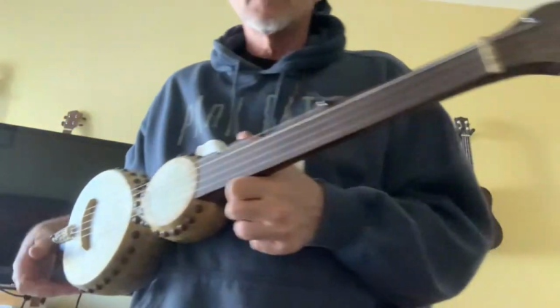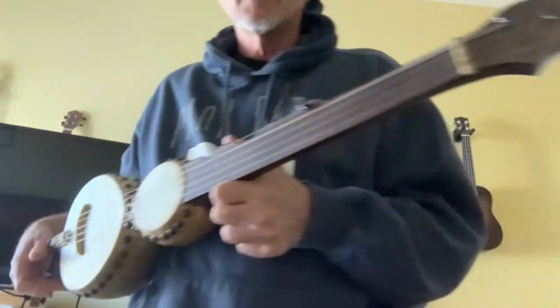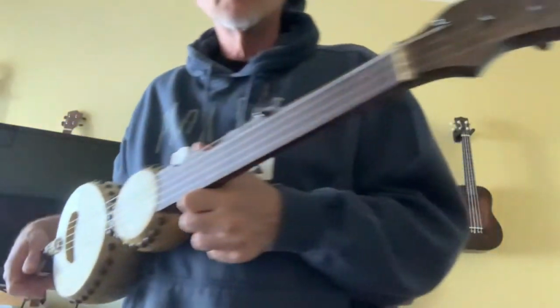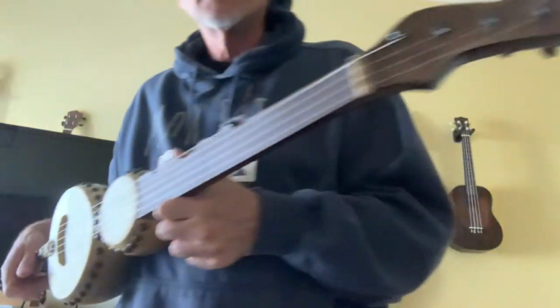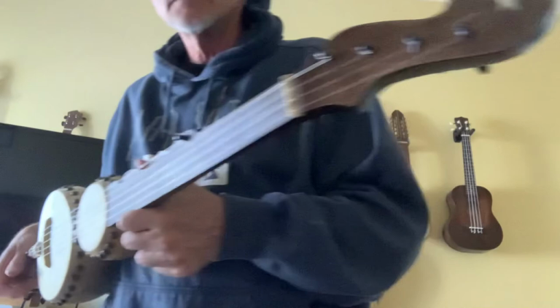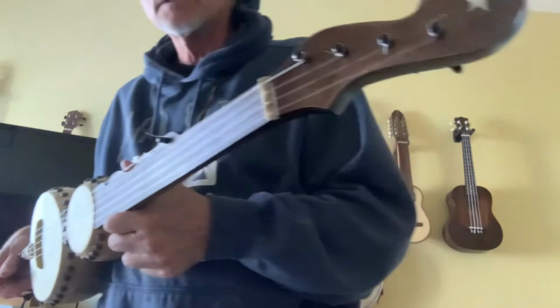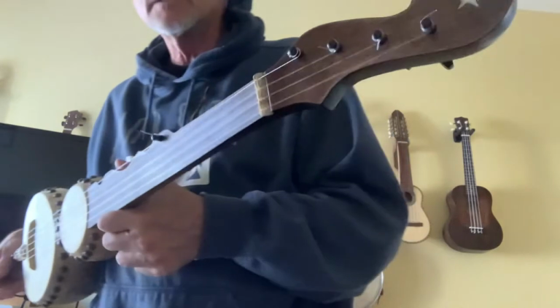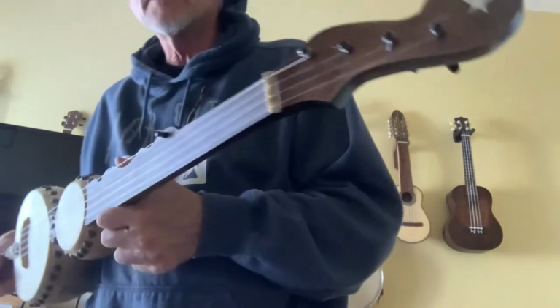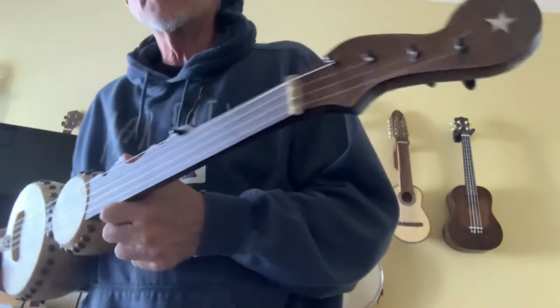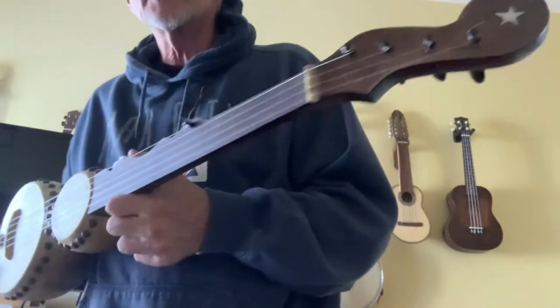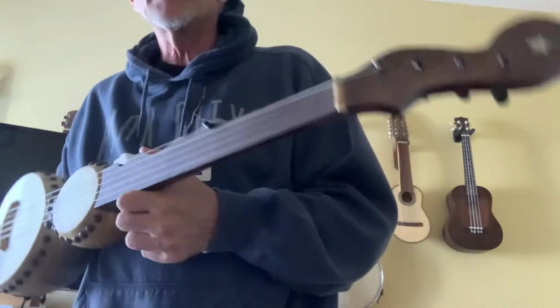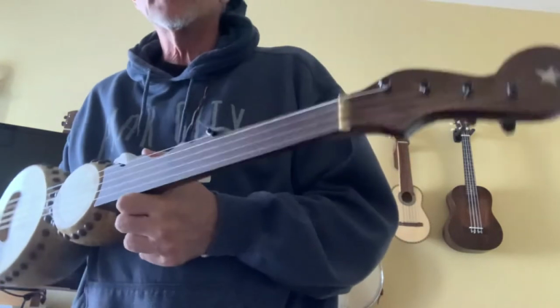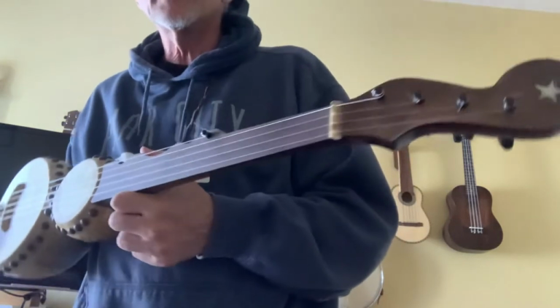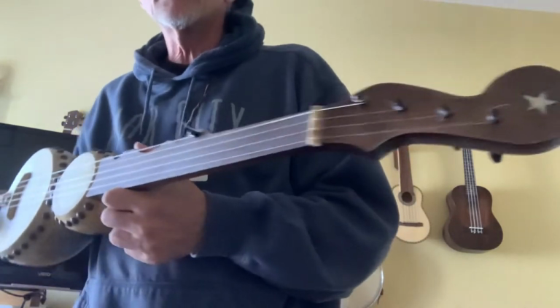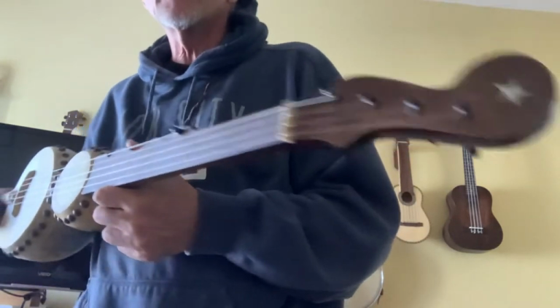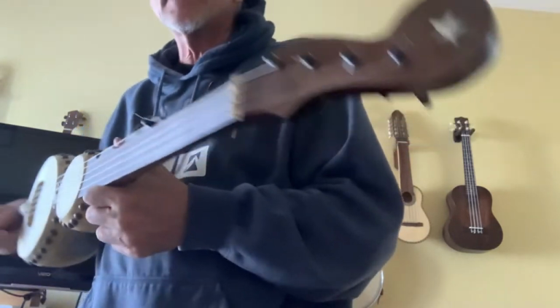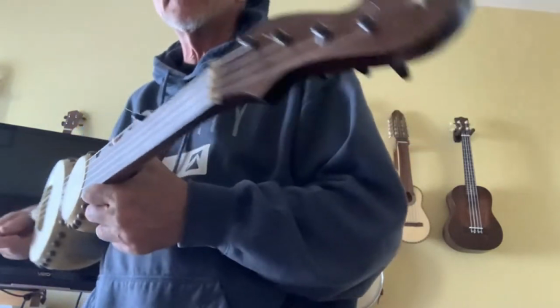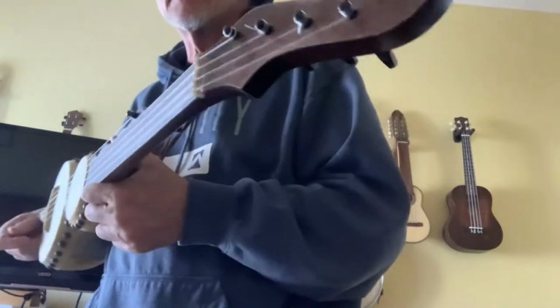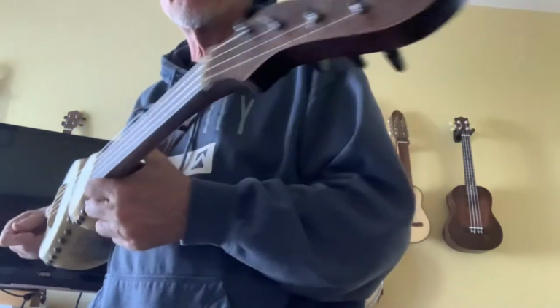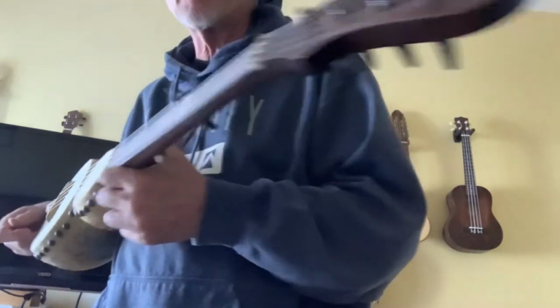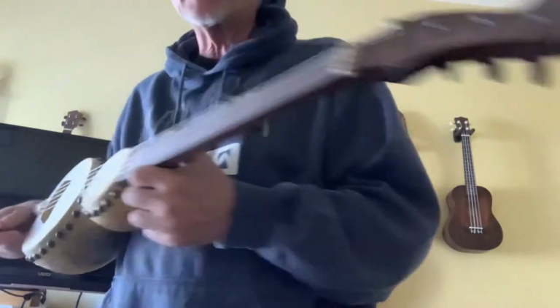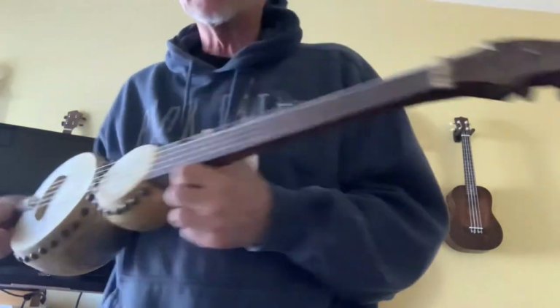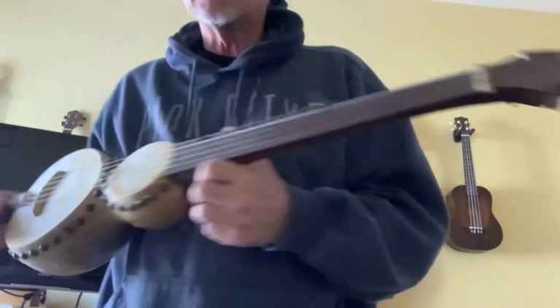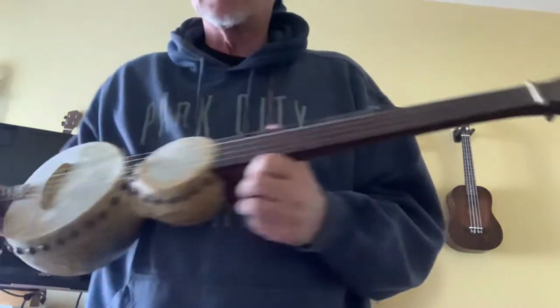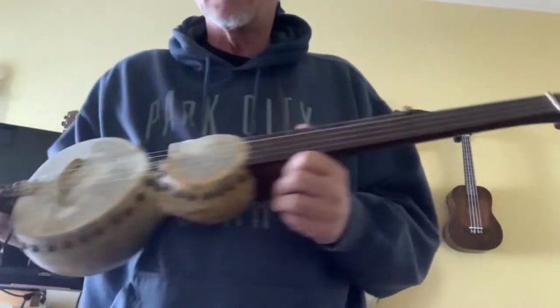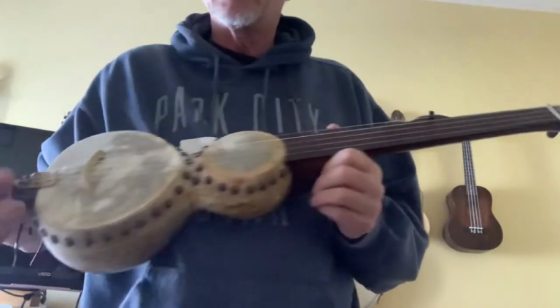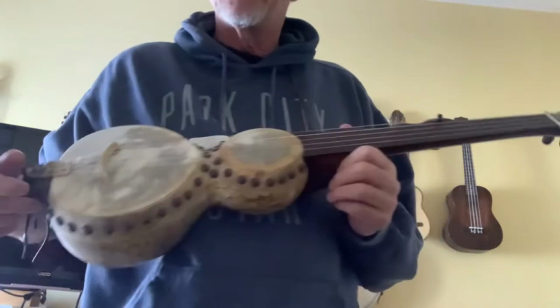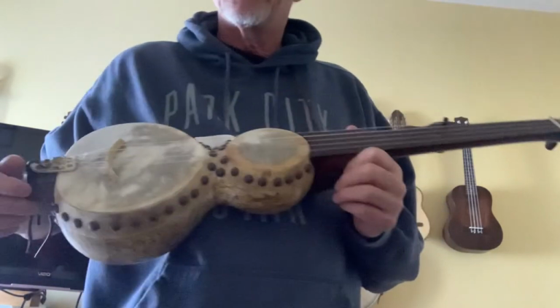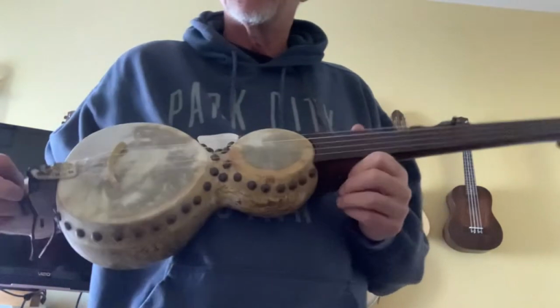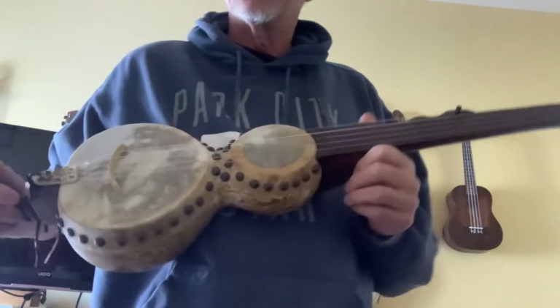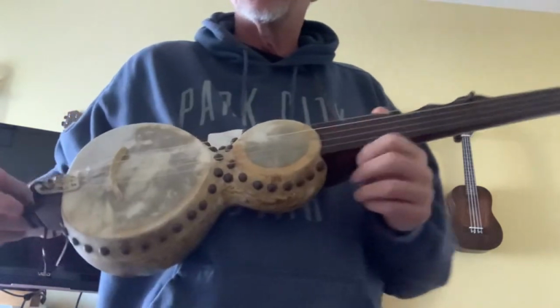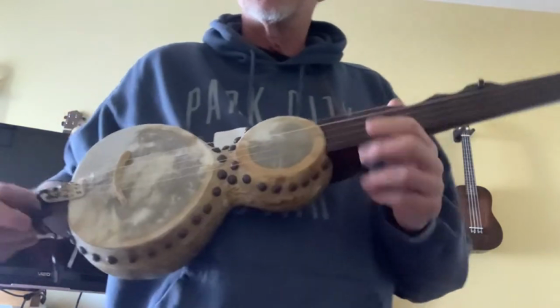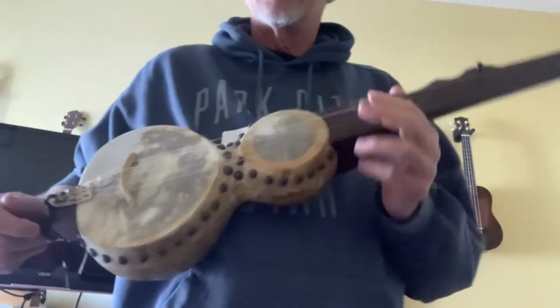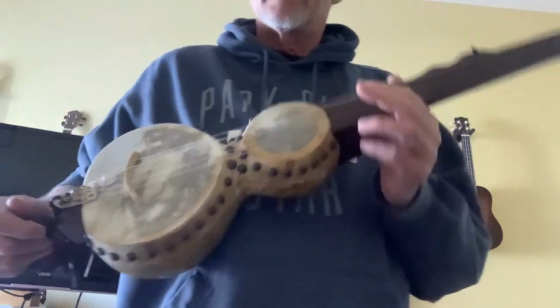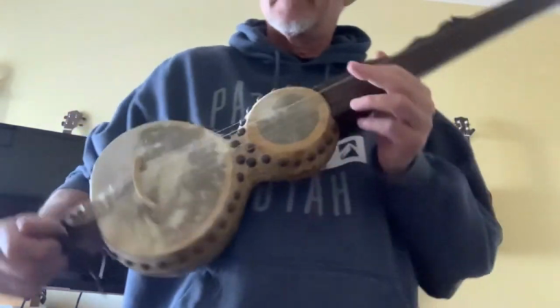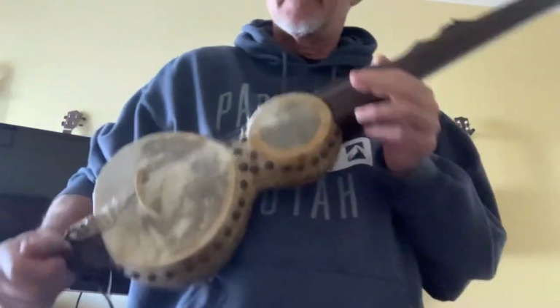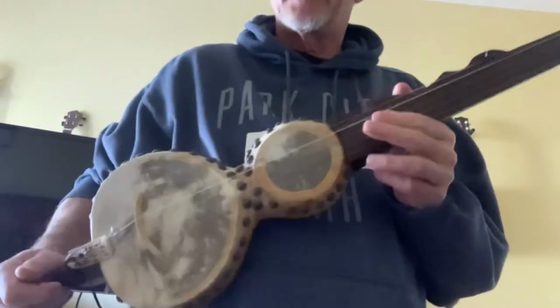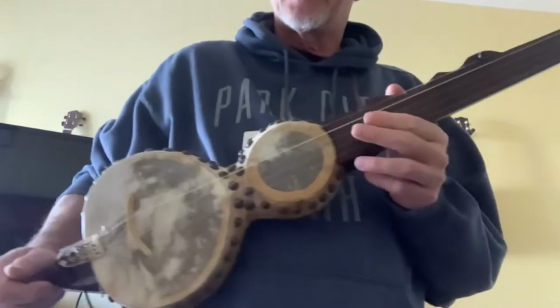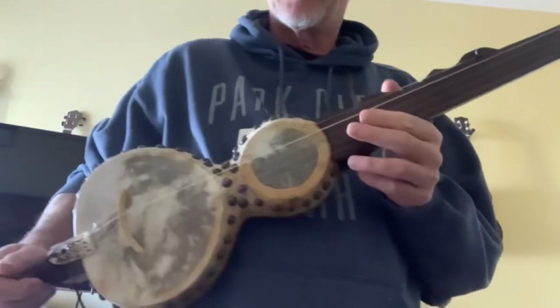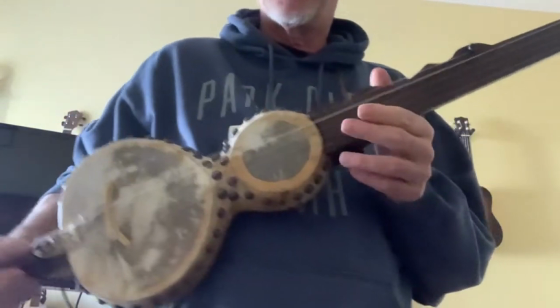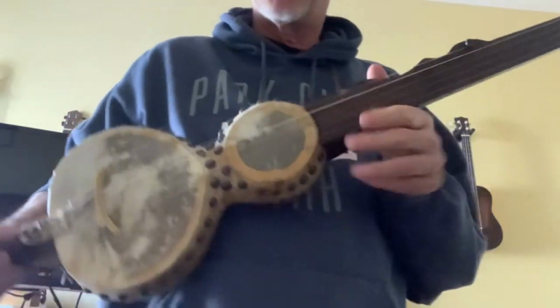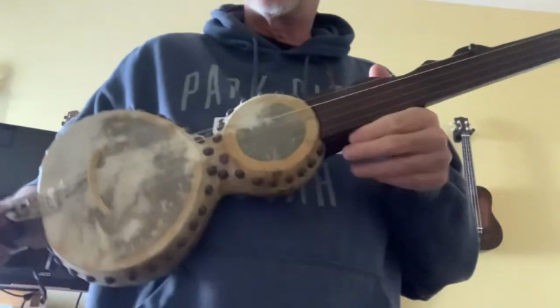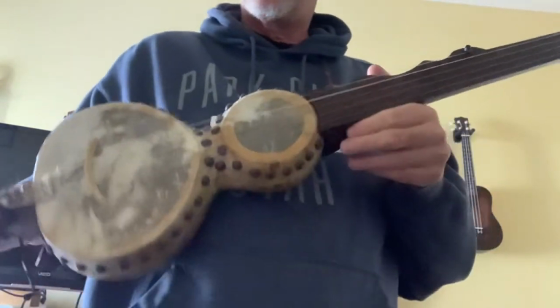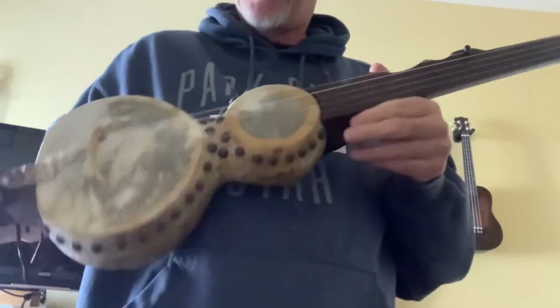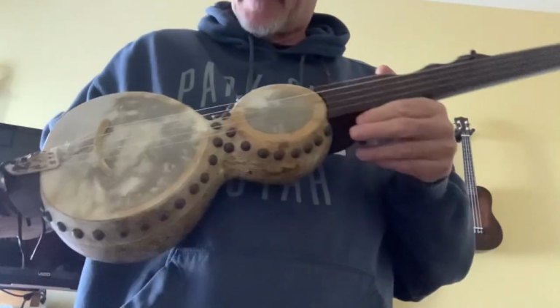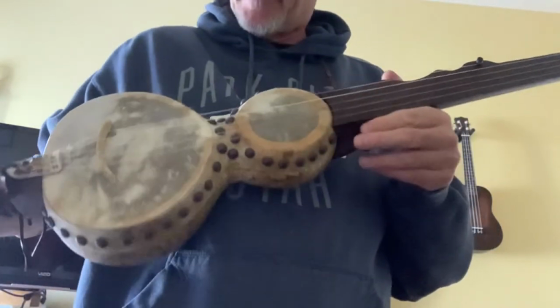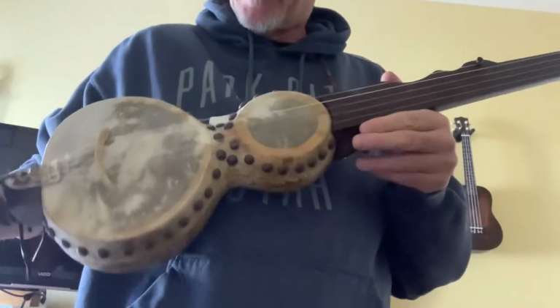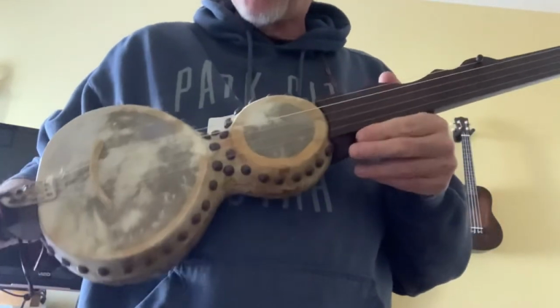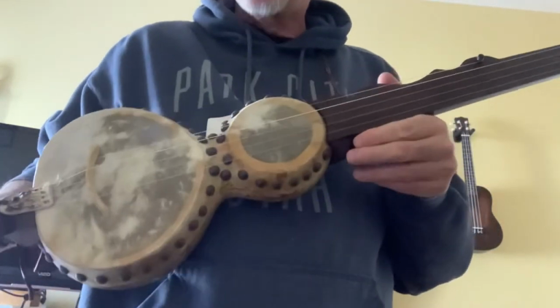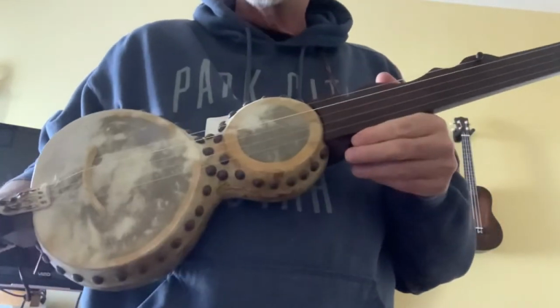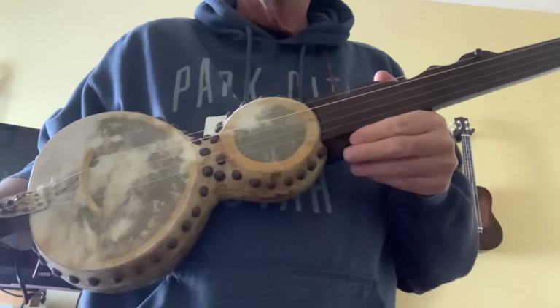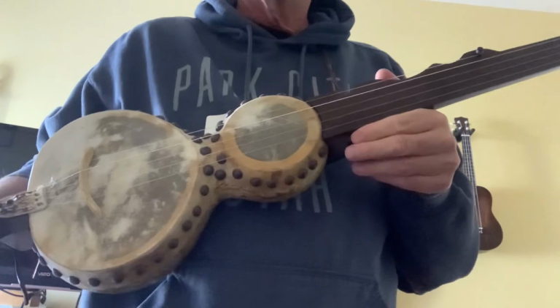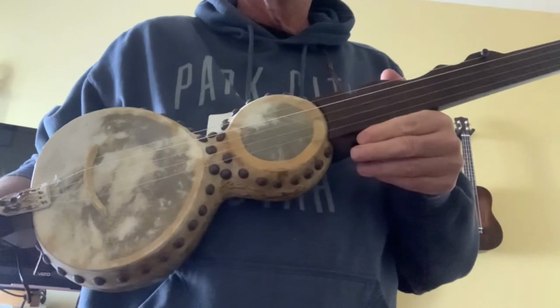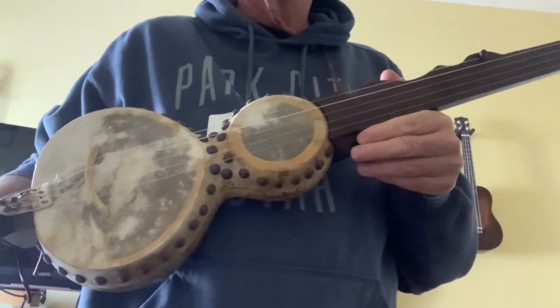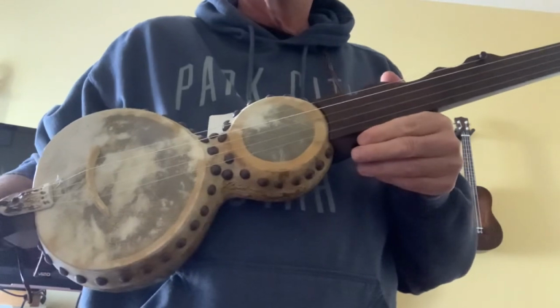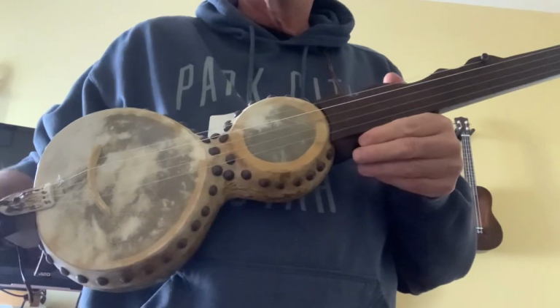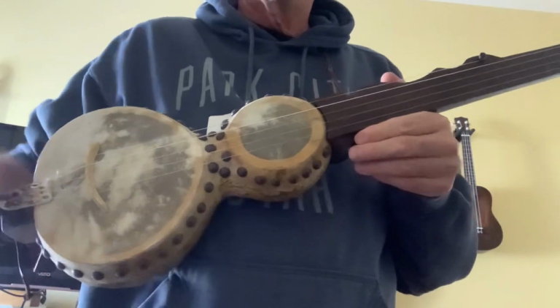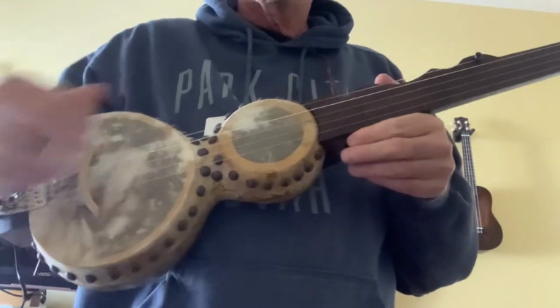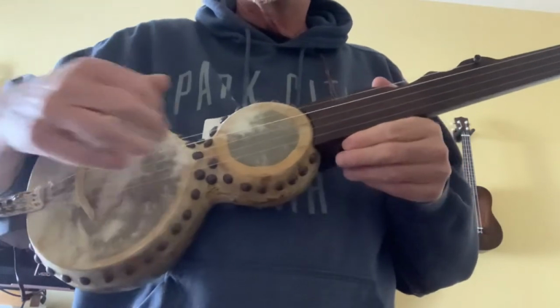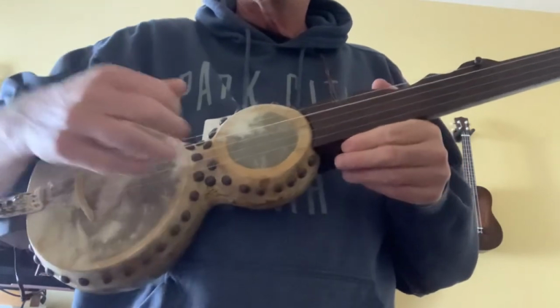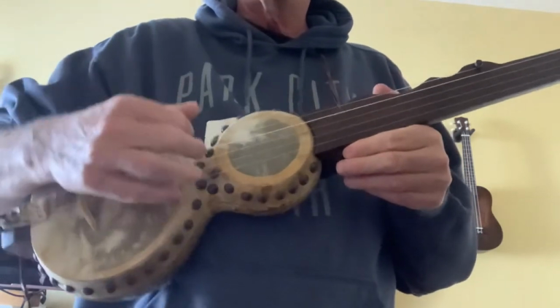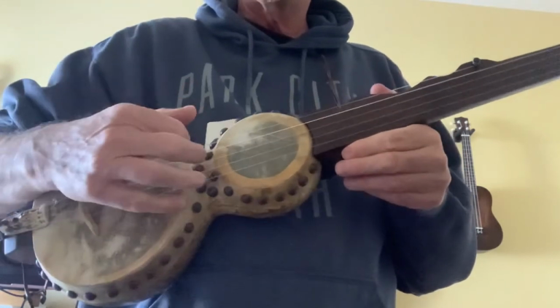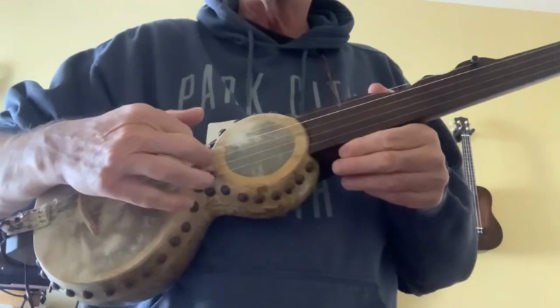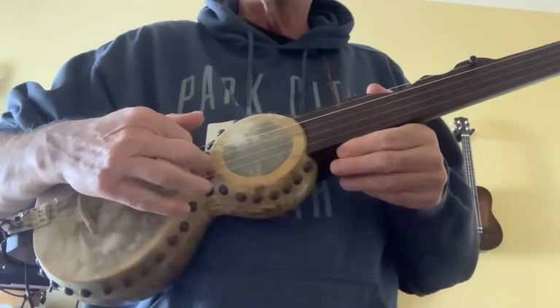A little different to play without any frets, but kind of liking it.